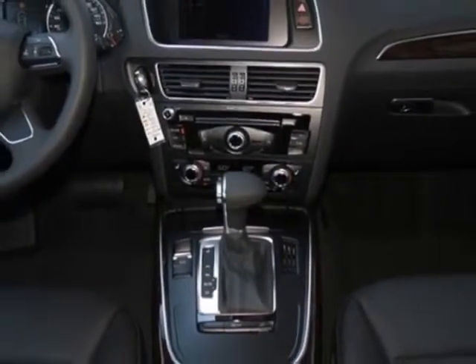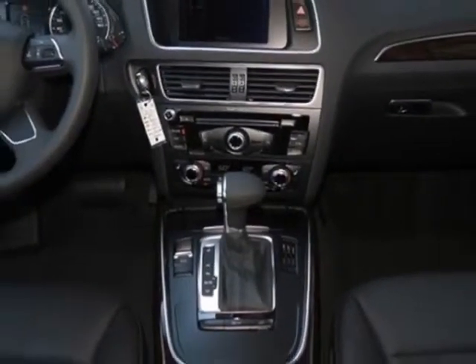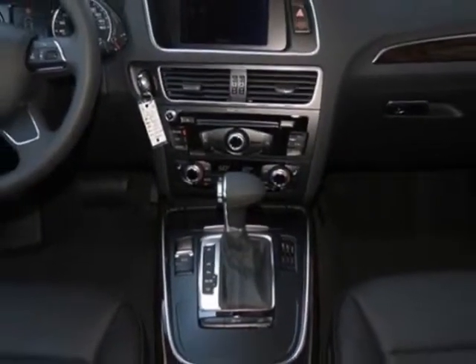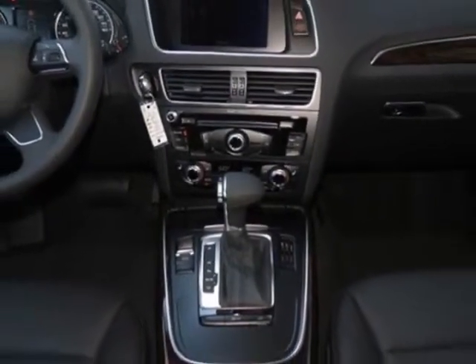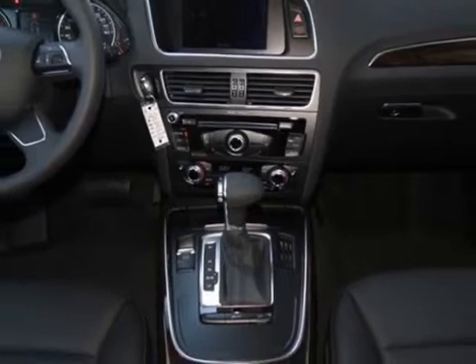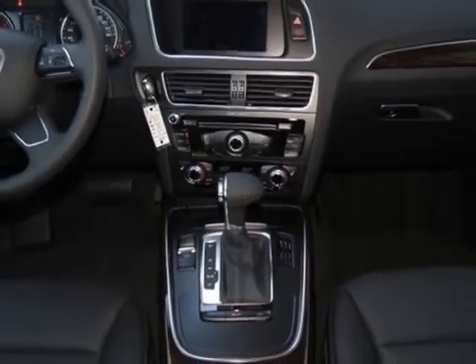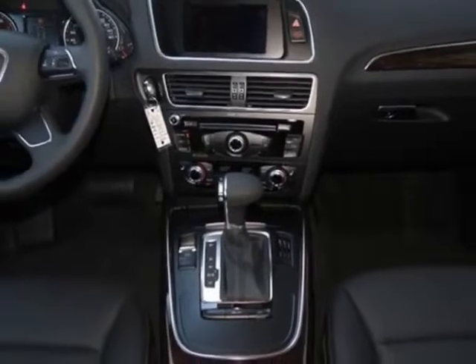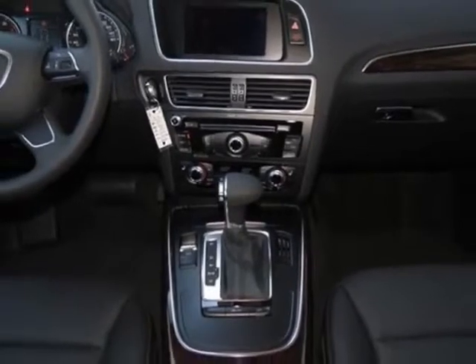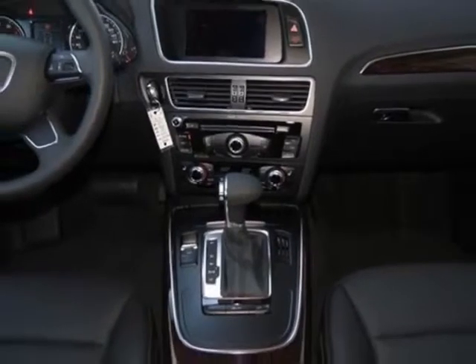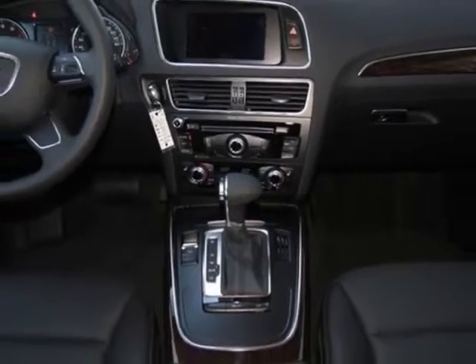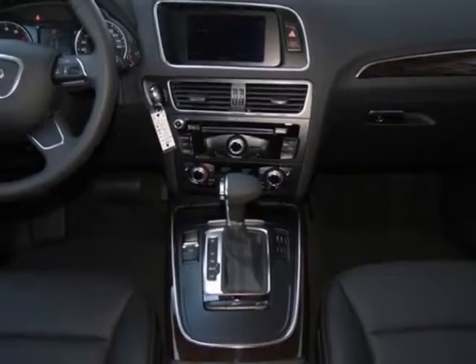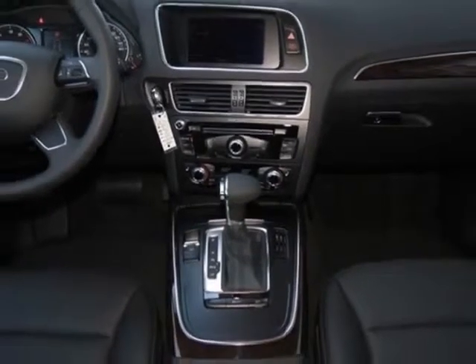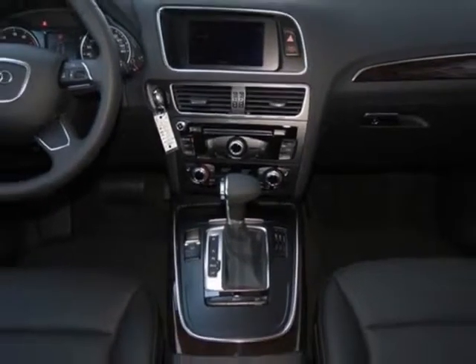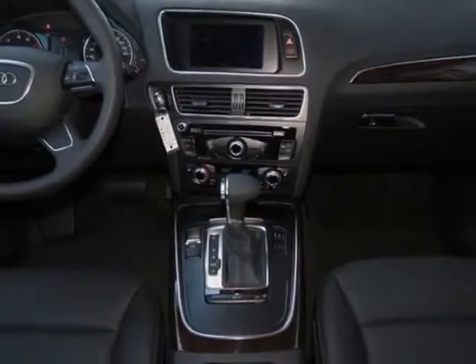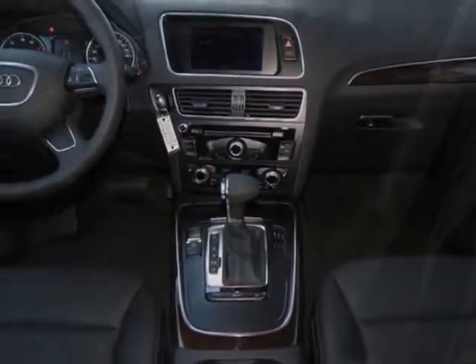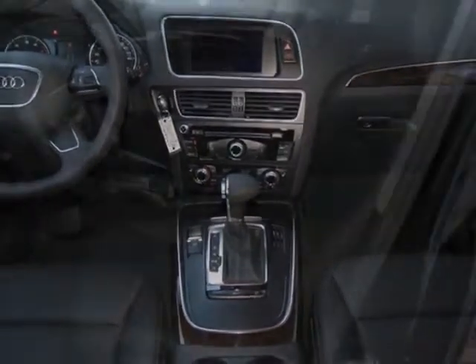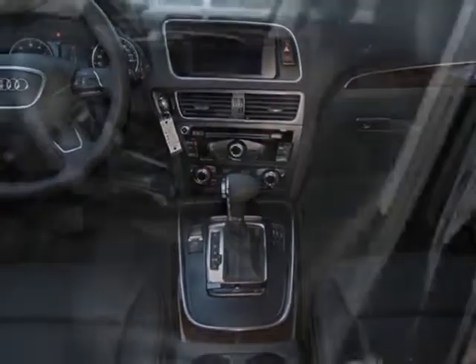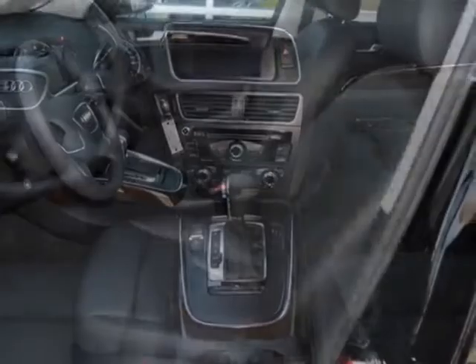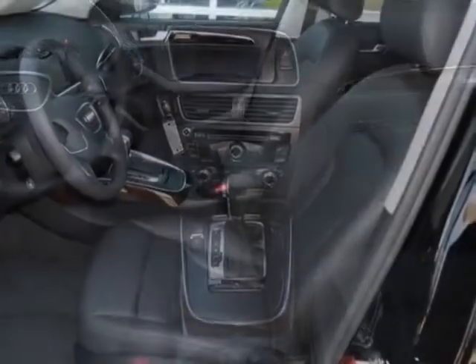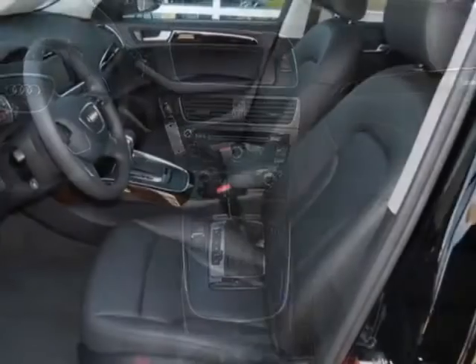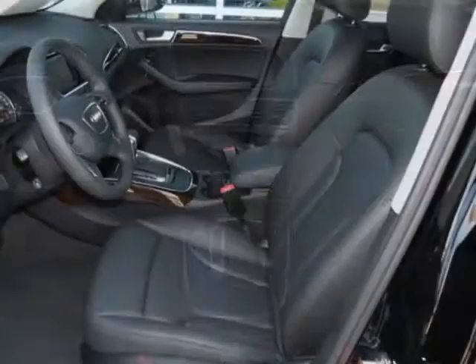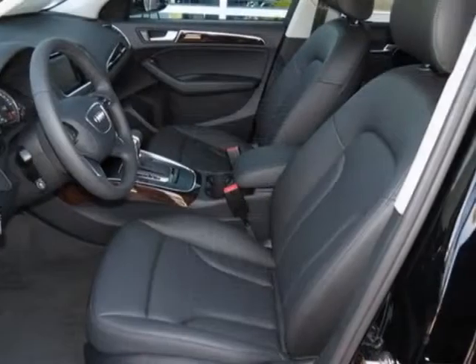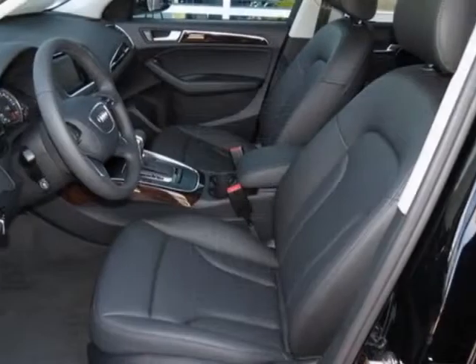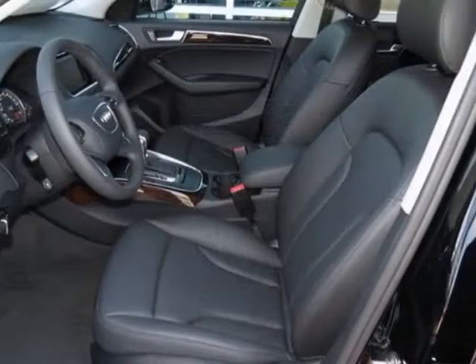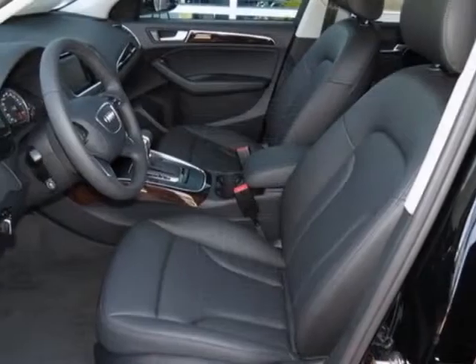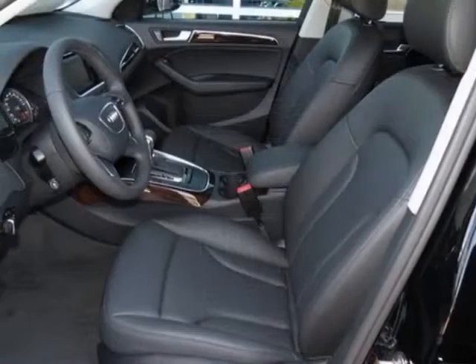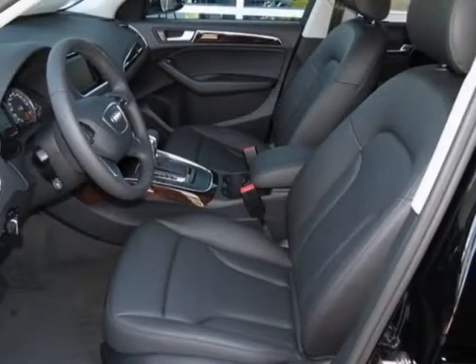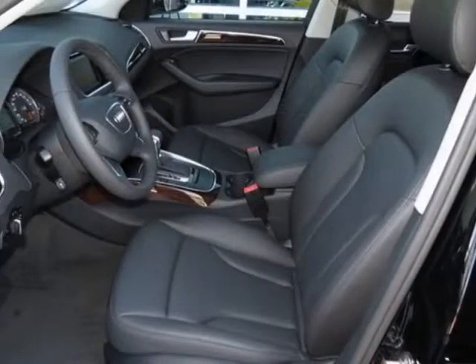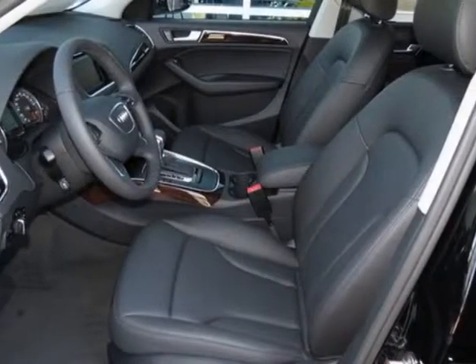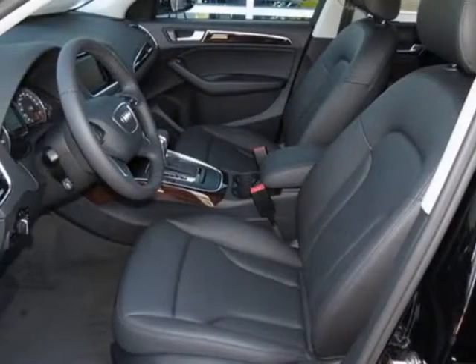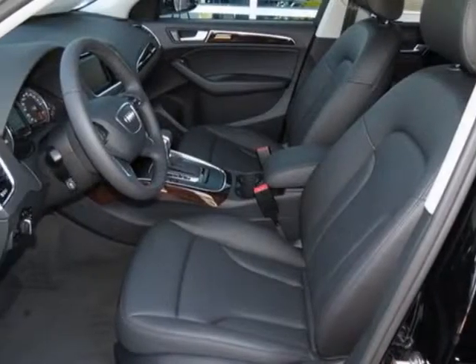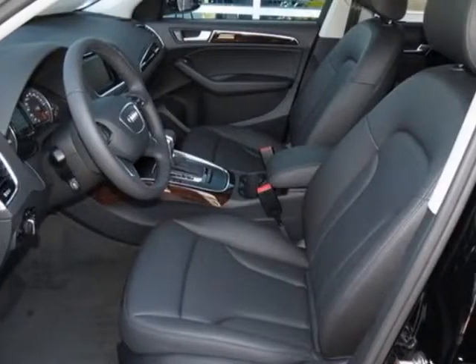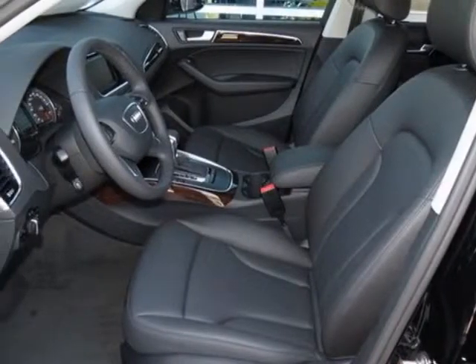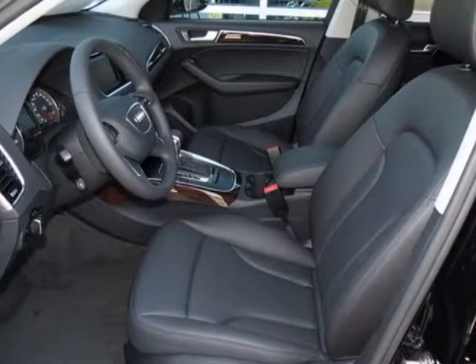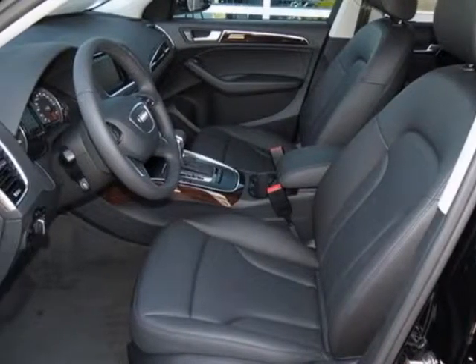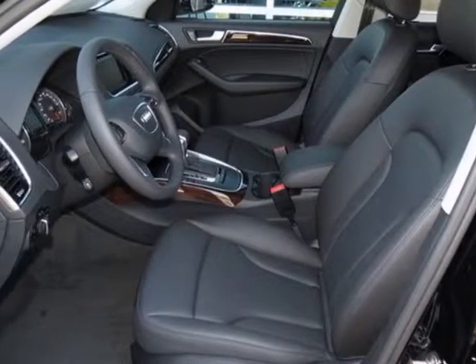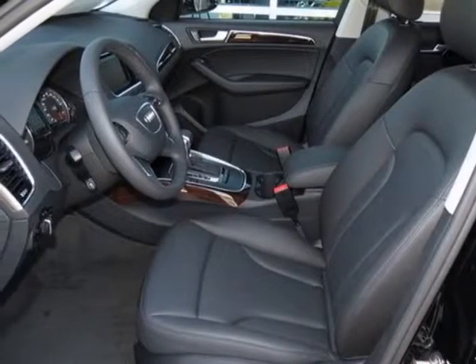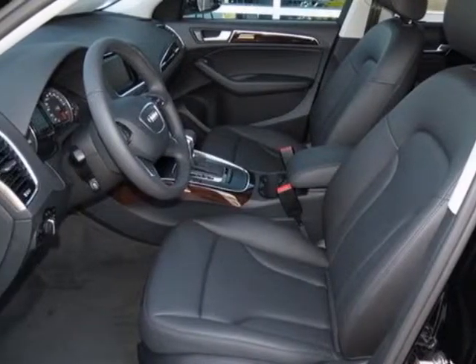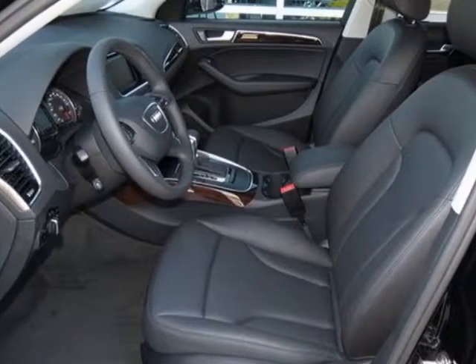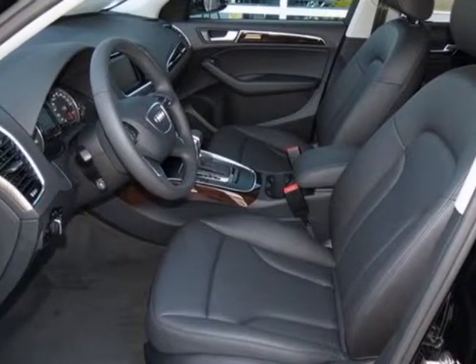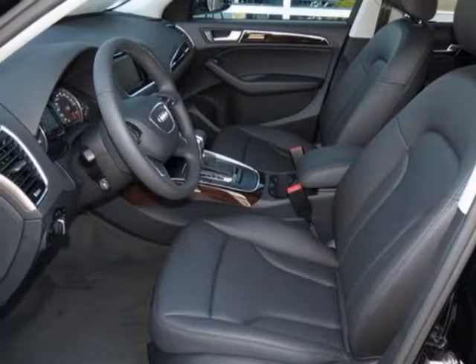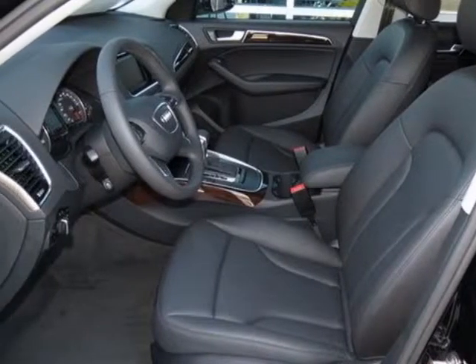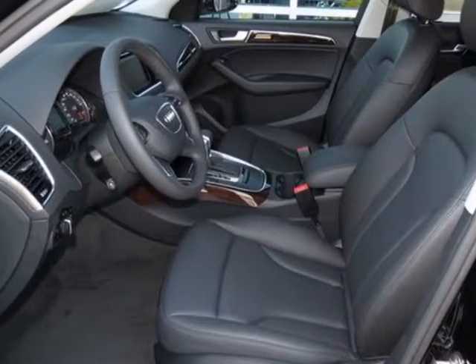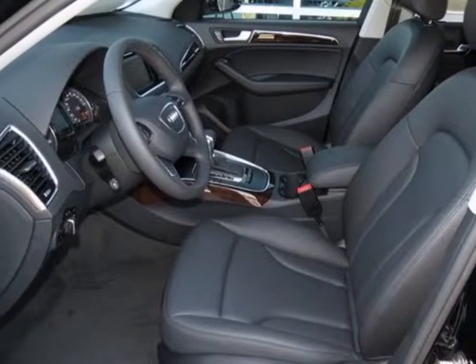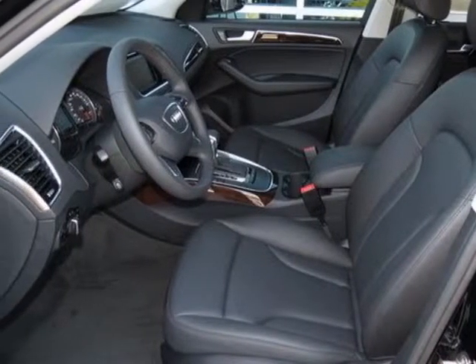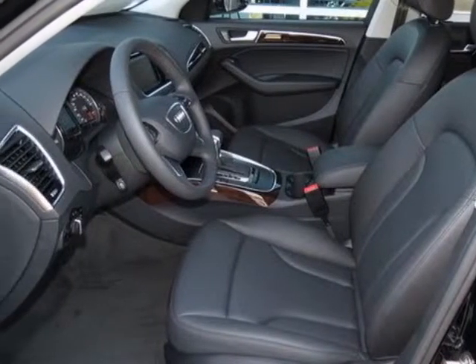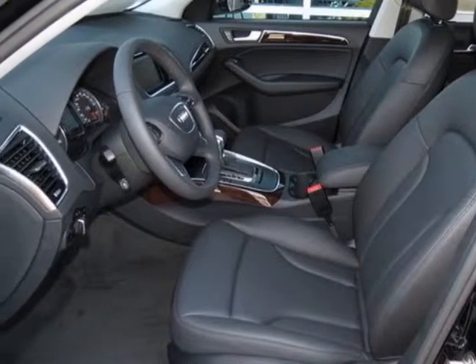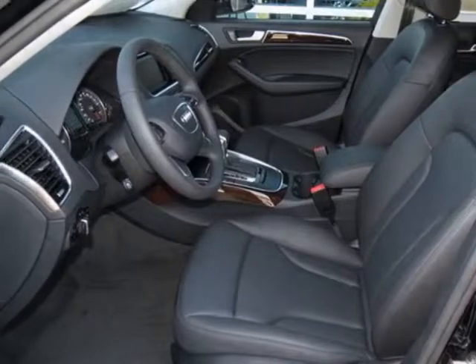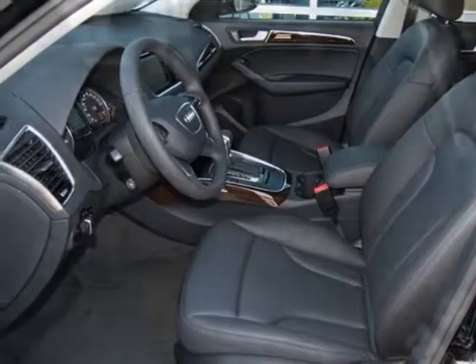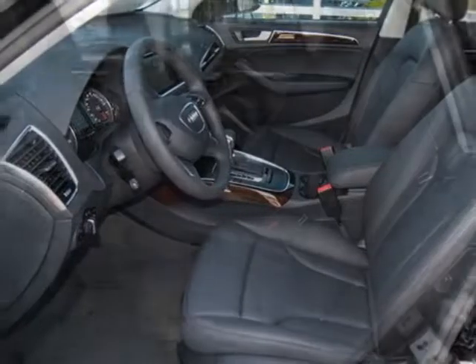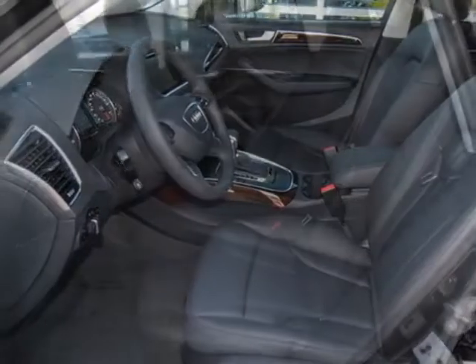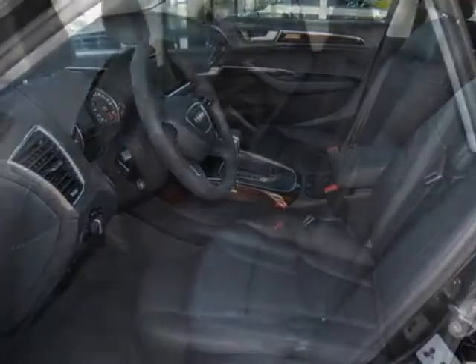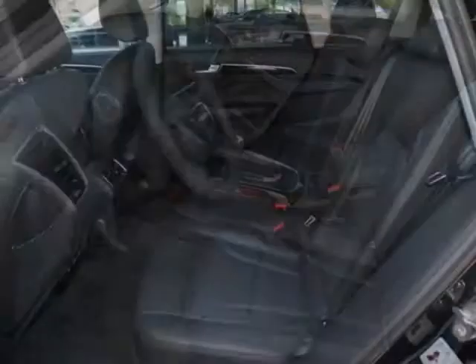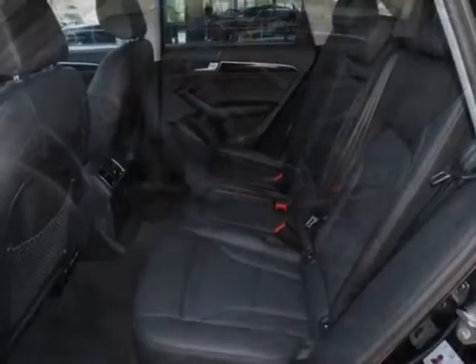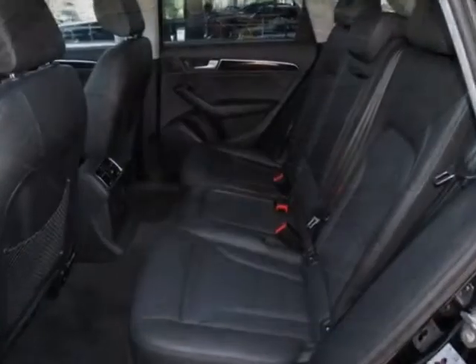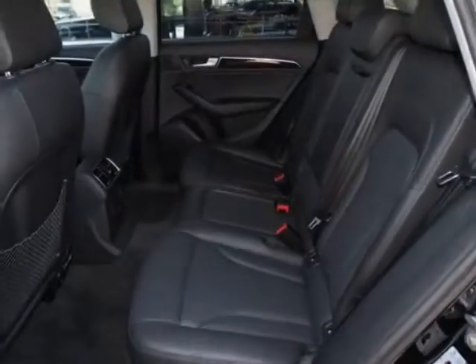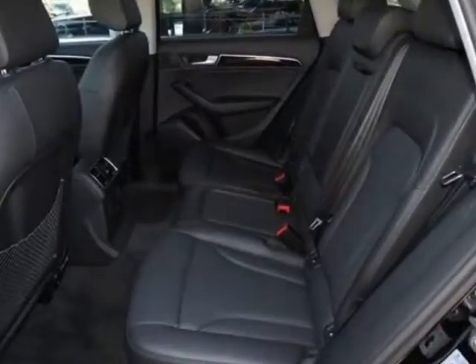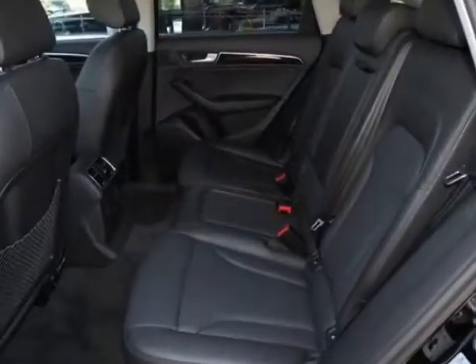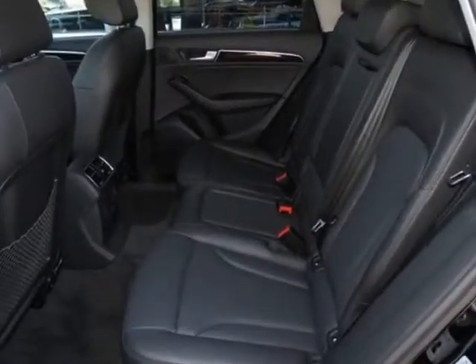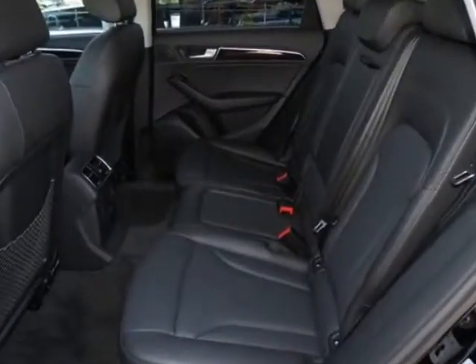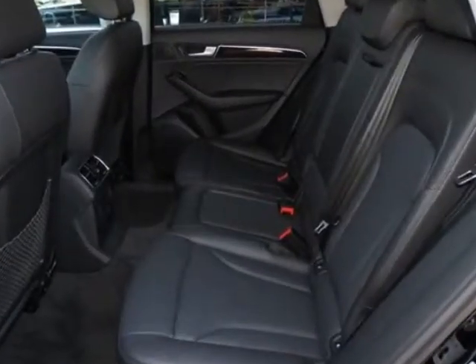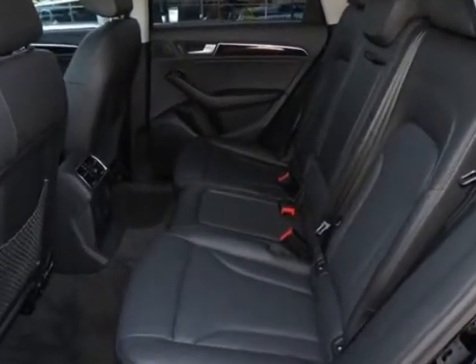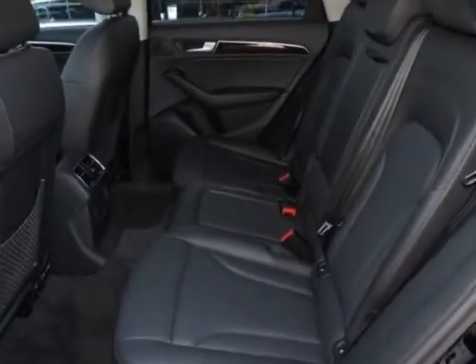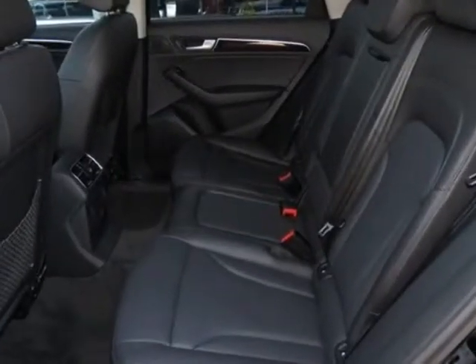This Q5 boasts a 2.0 liter in-line 4 engine, and has an 8-speed Tiptronic transmission.